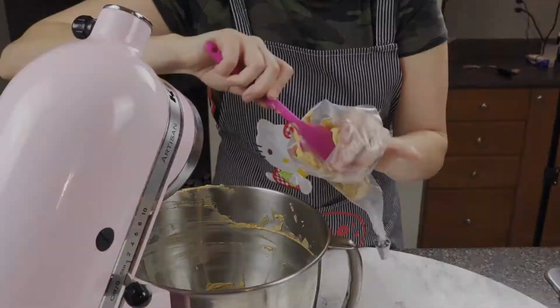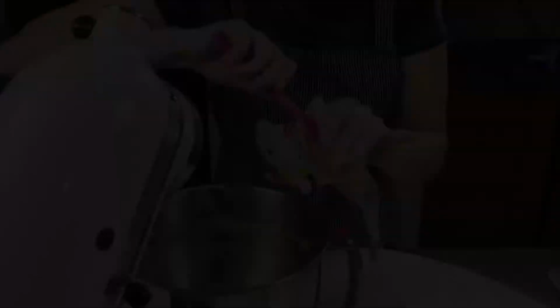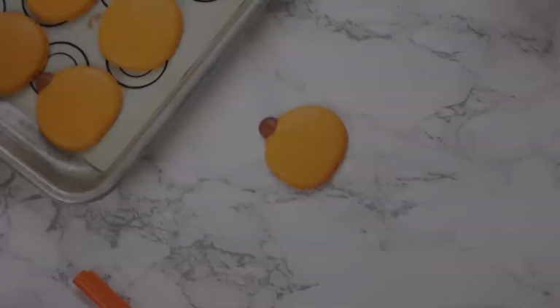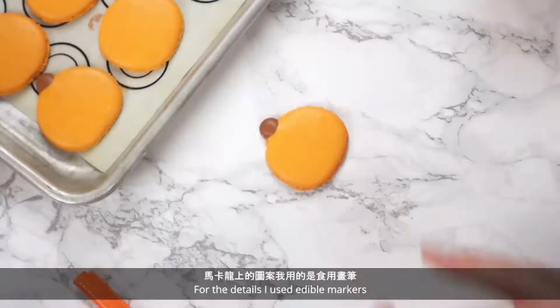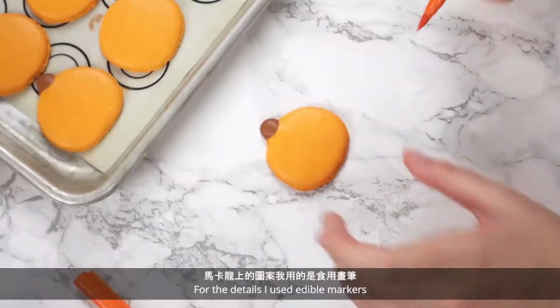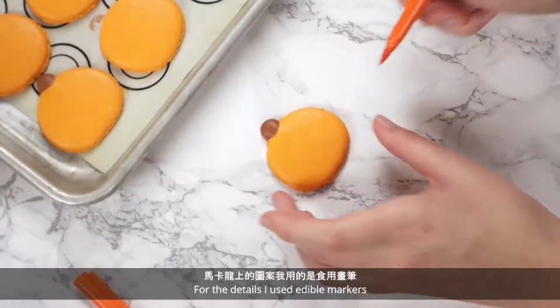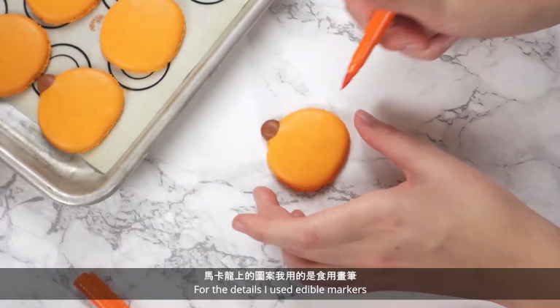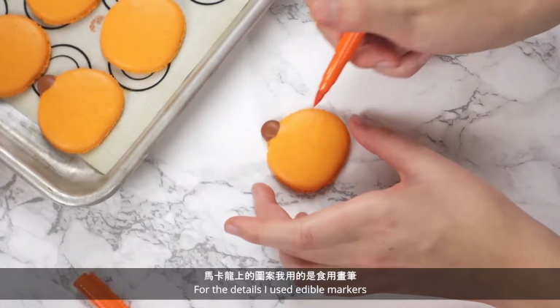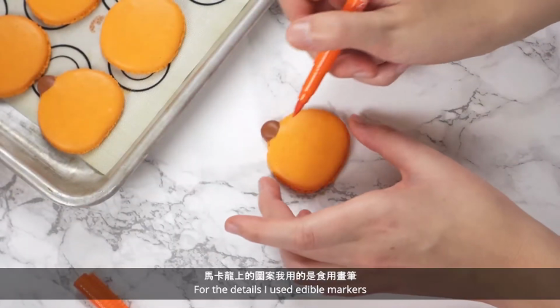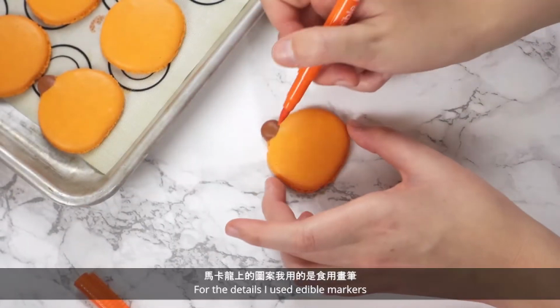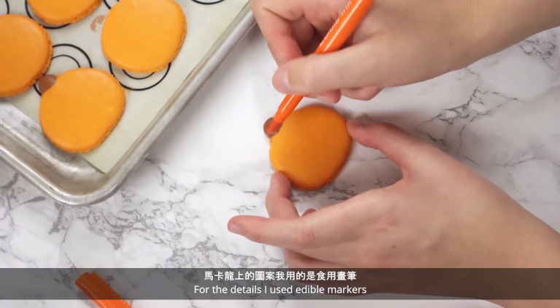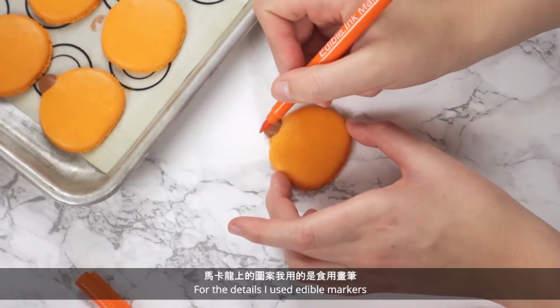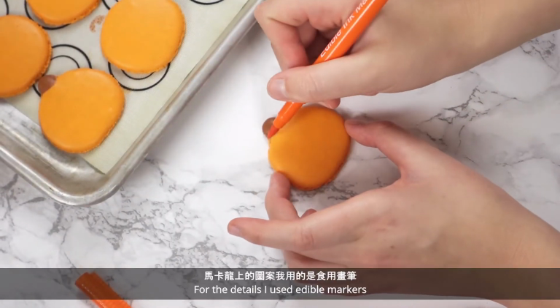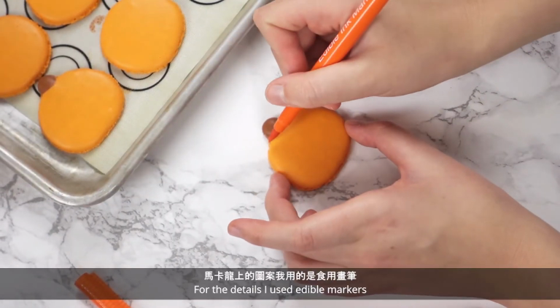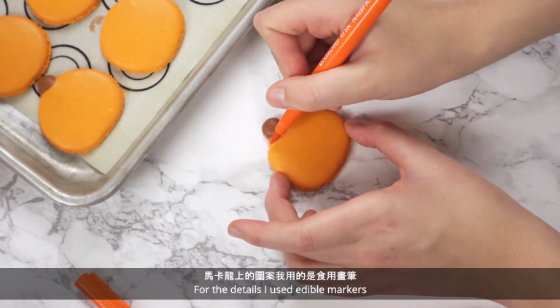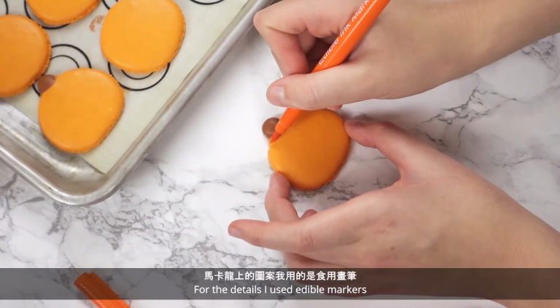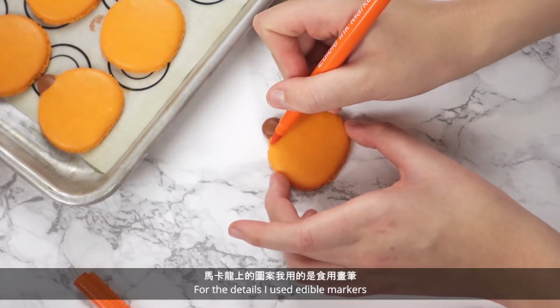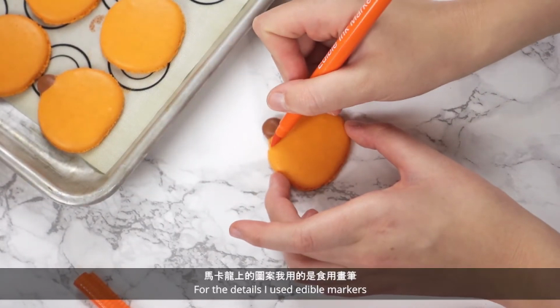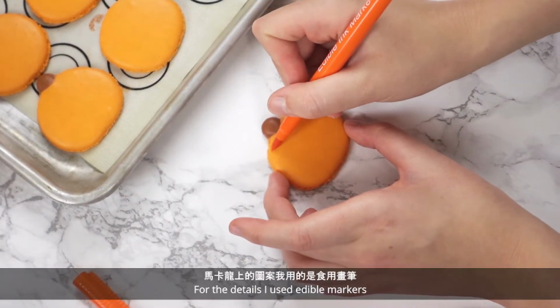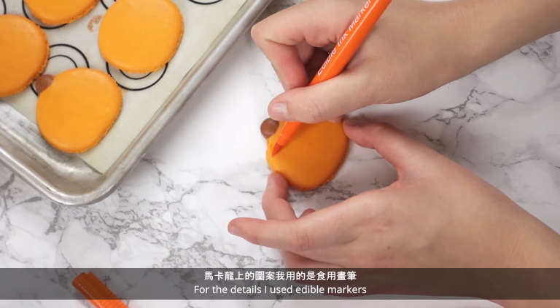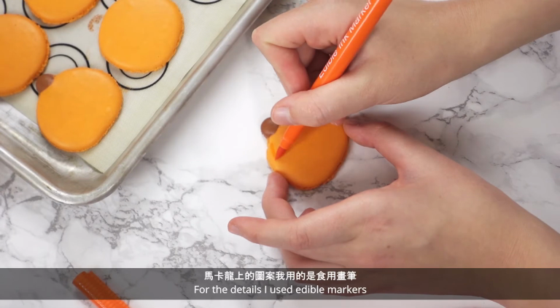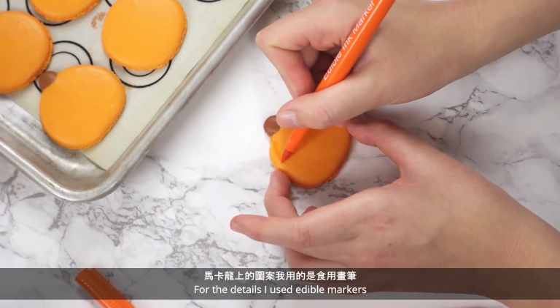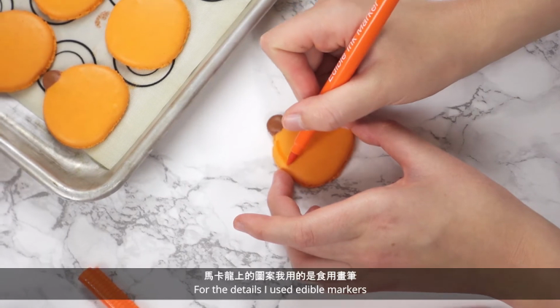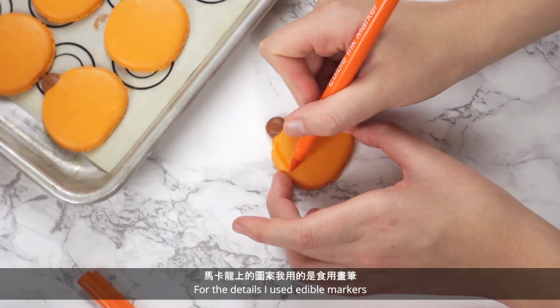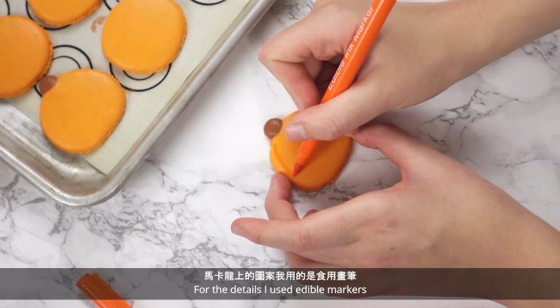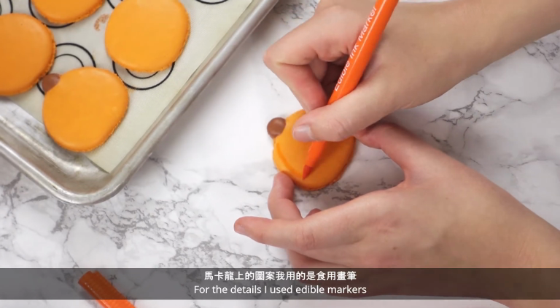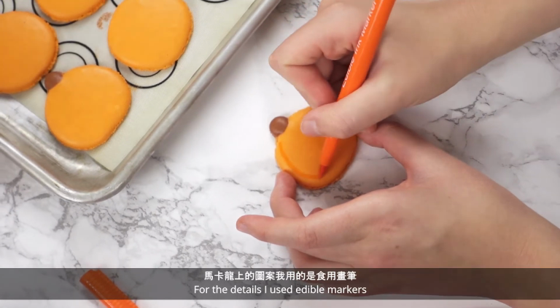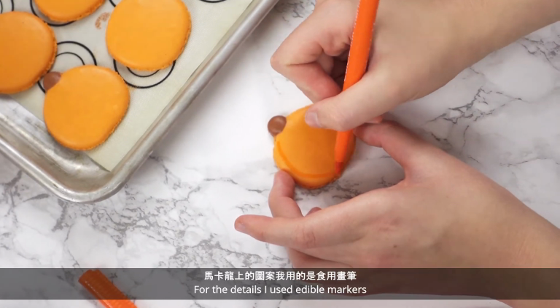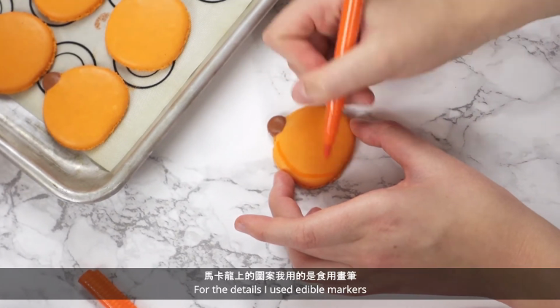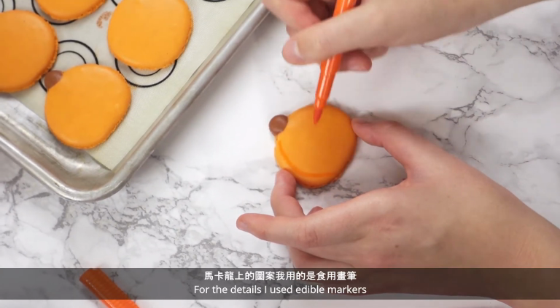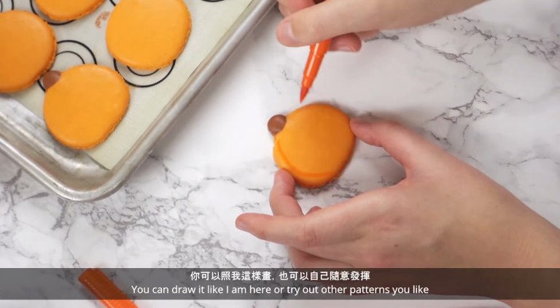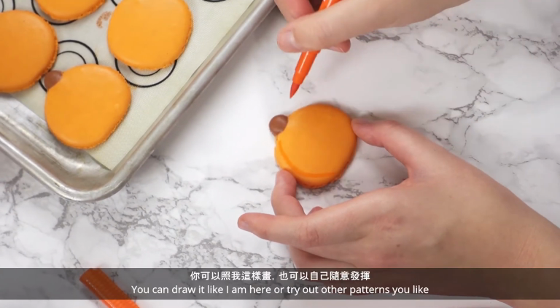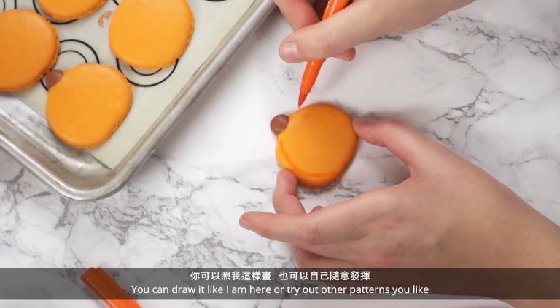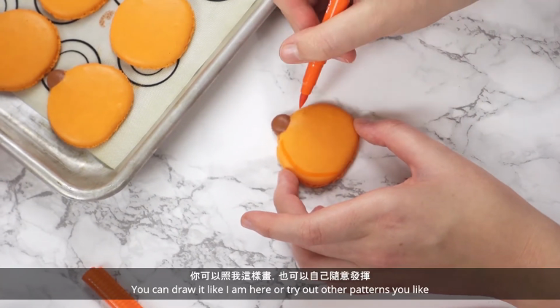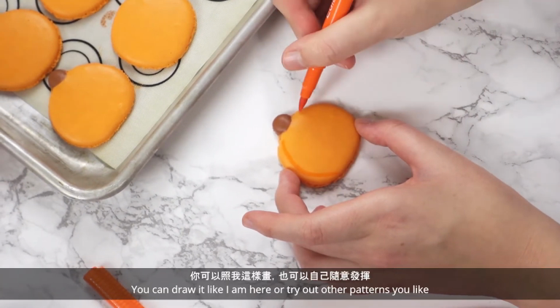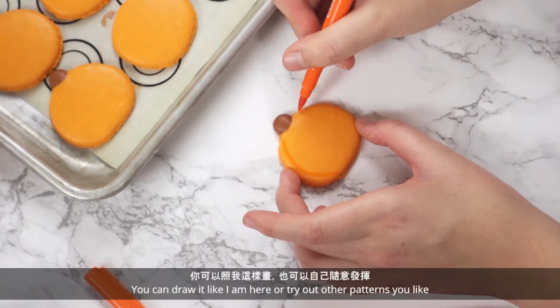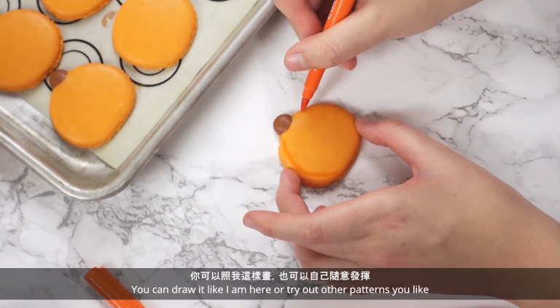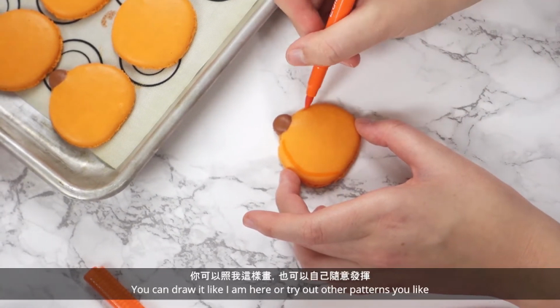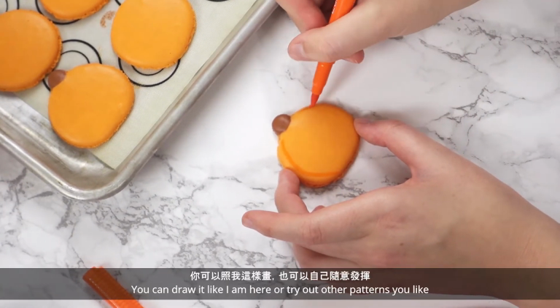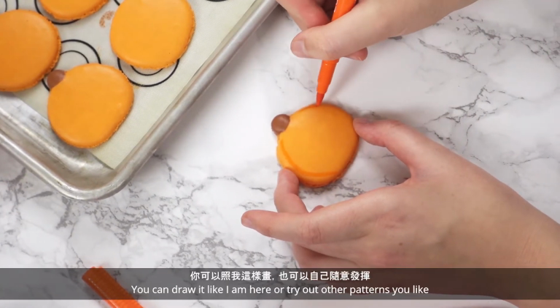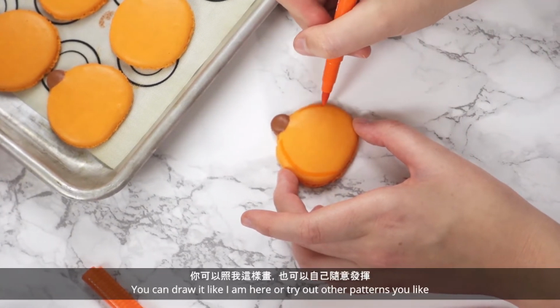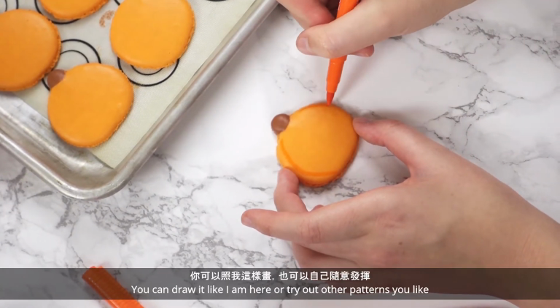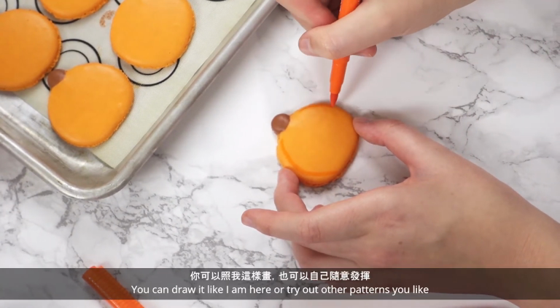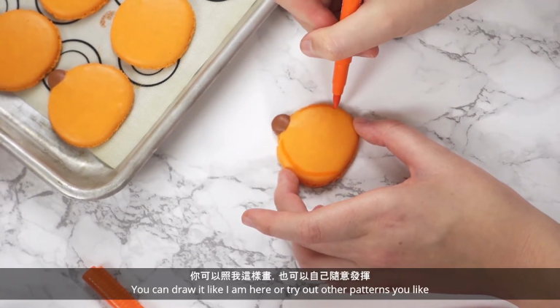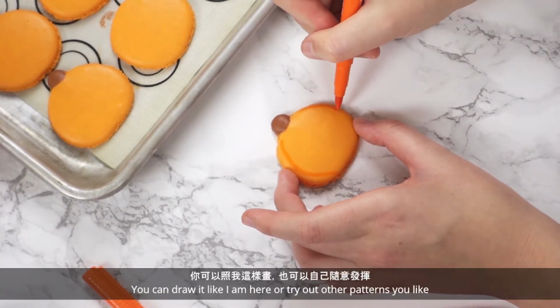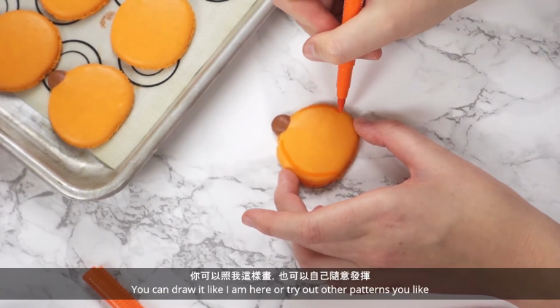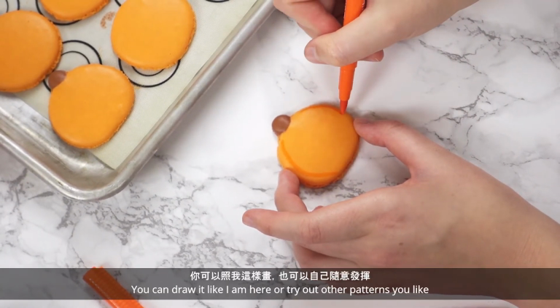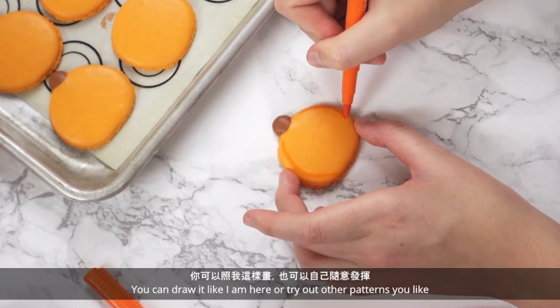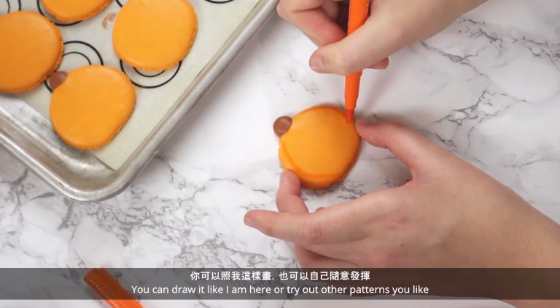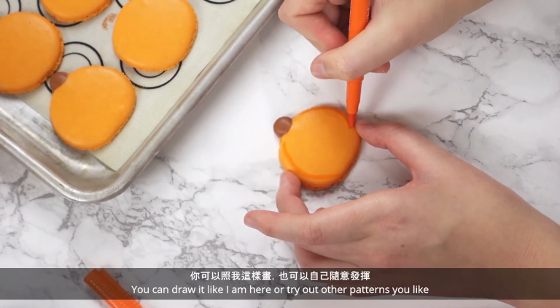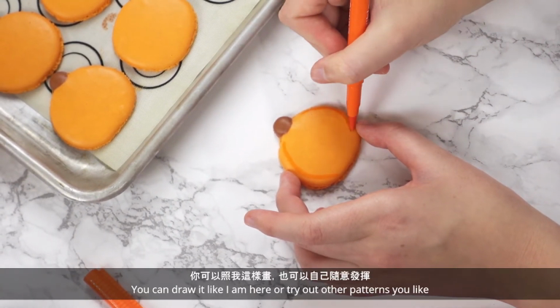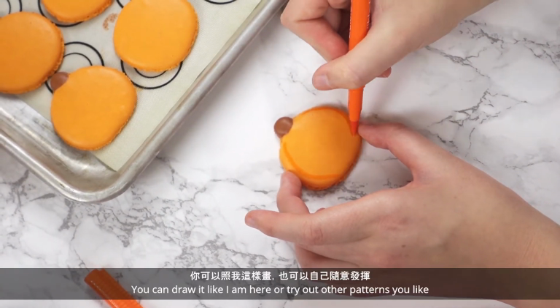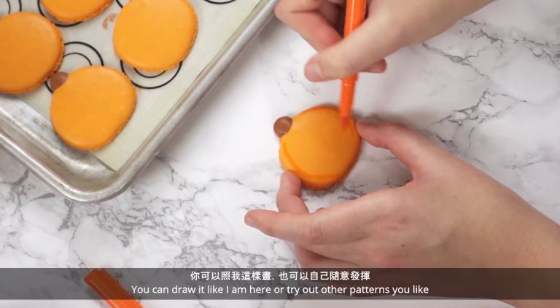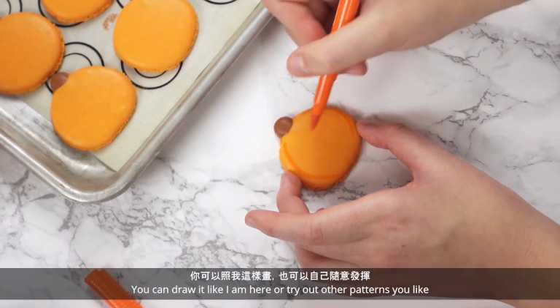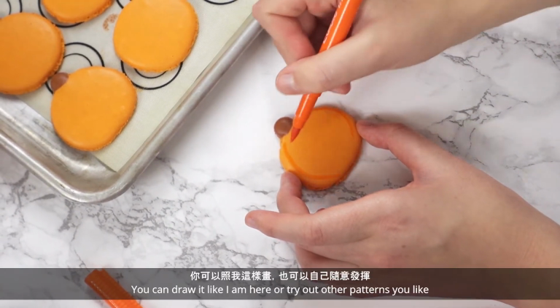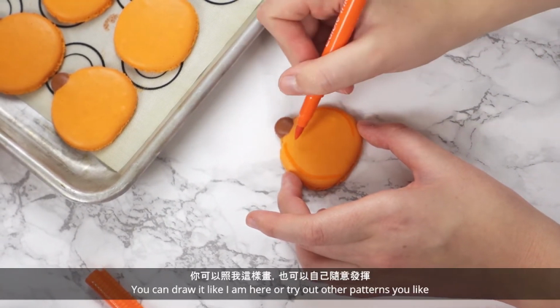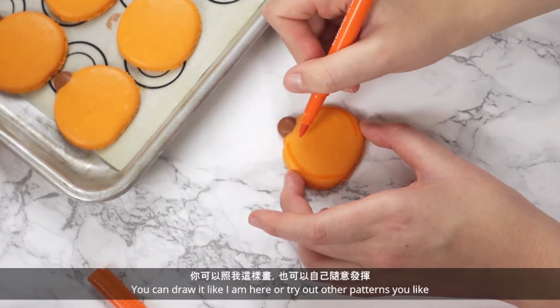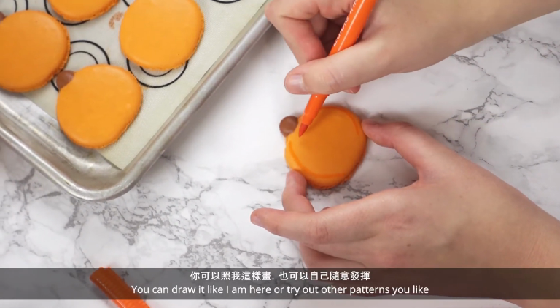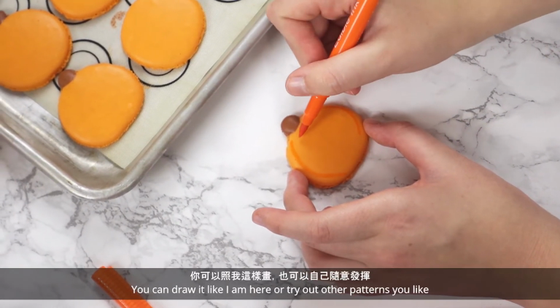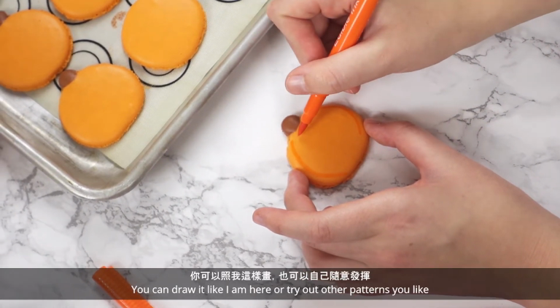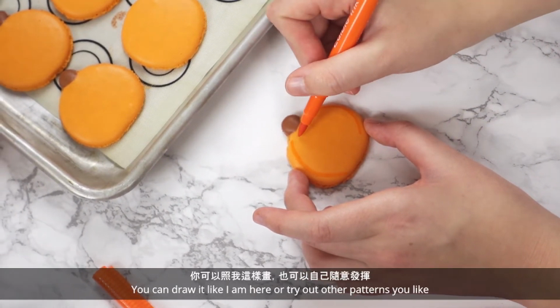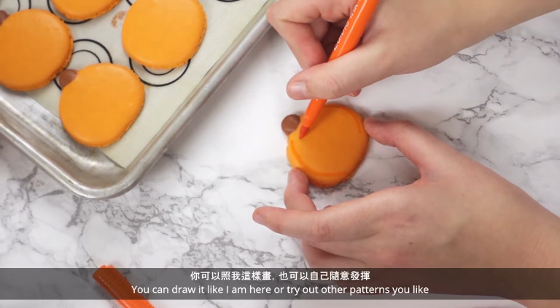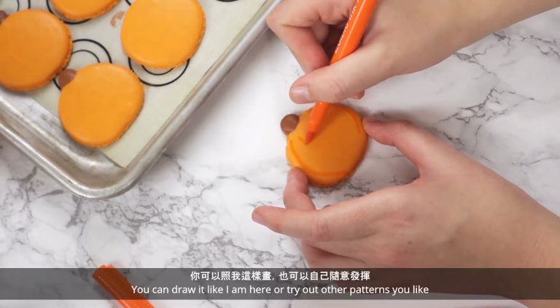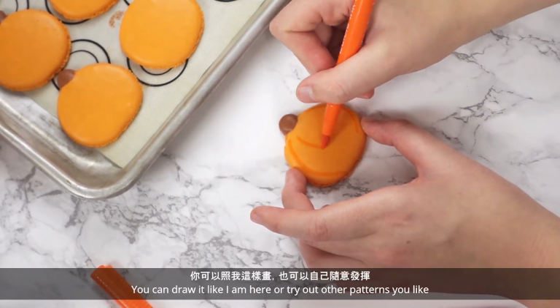Mix until everything is combined, scraping down the sides until there are no lumps of cream cheese left. For the details, I used edible markers. You can draw it like I am here or try out other patterns you like.